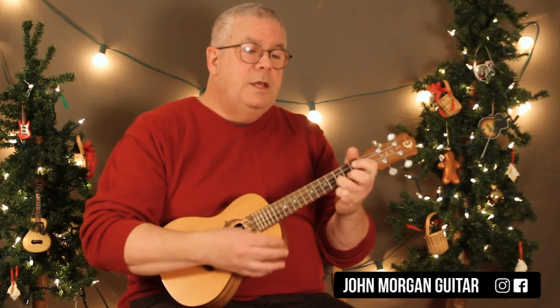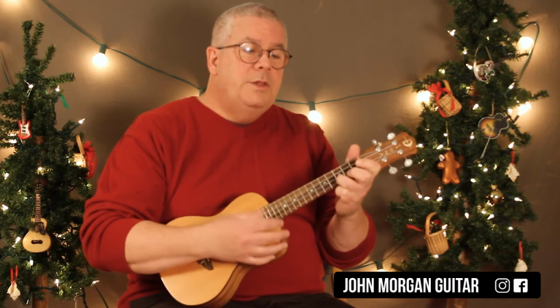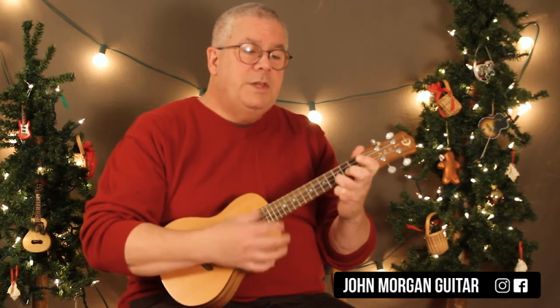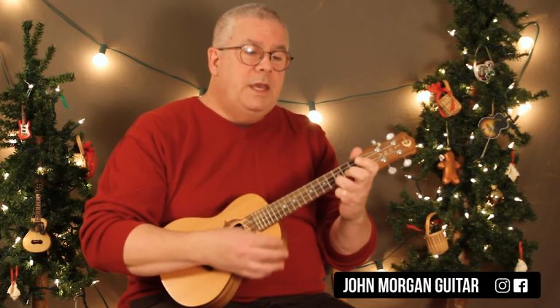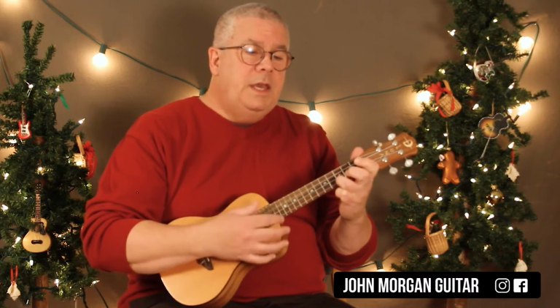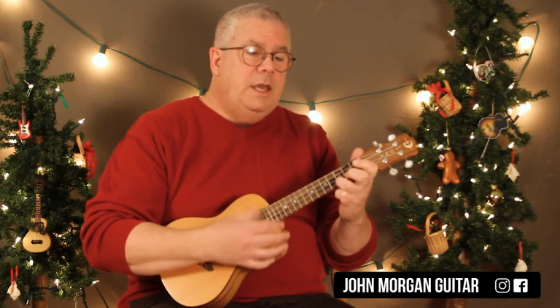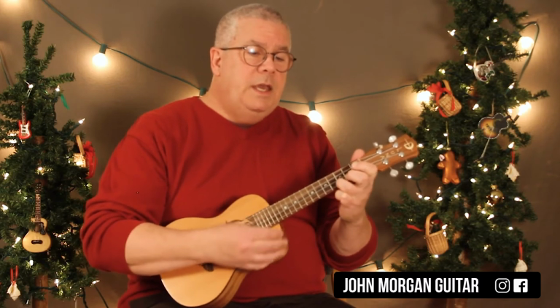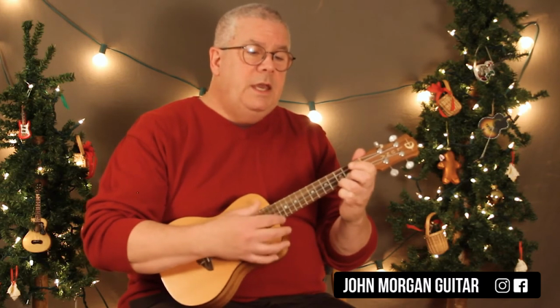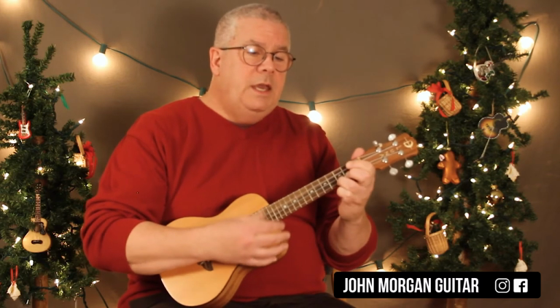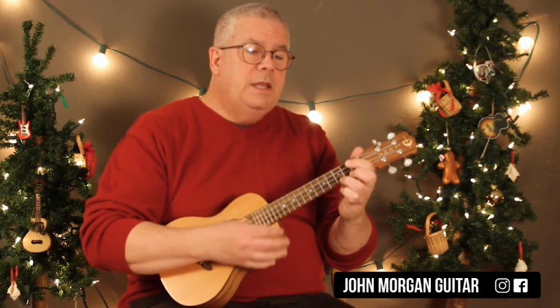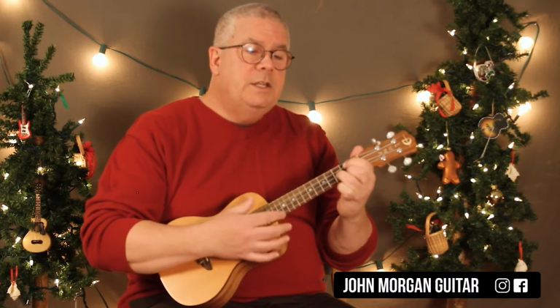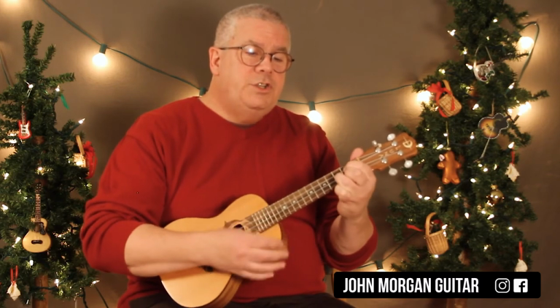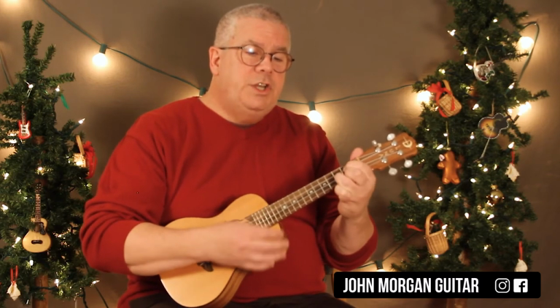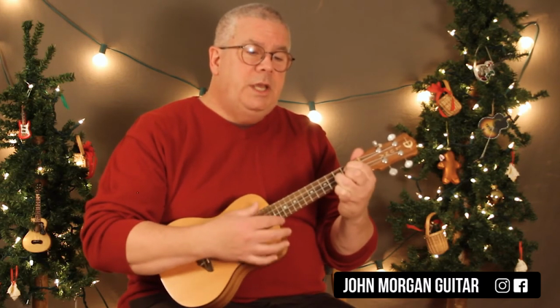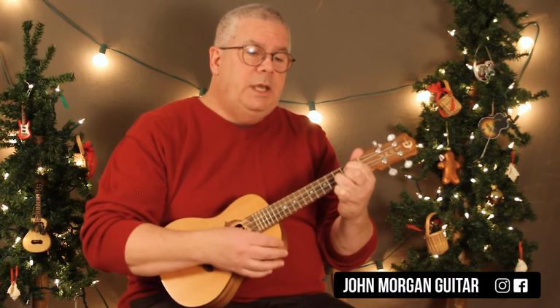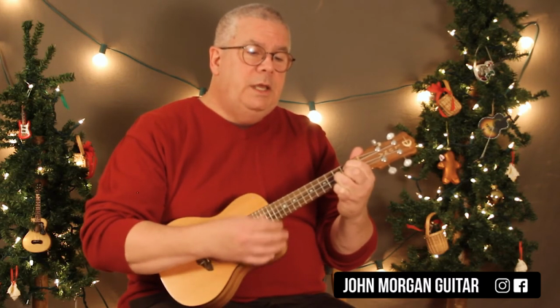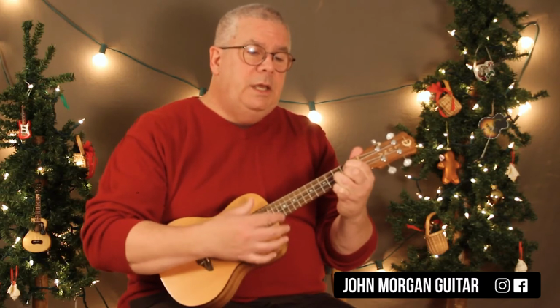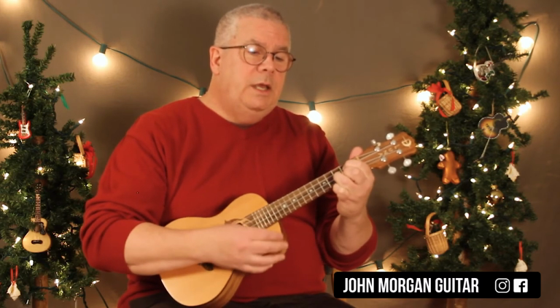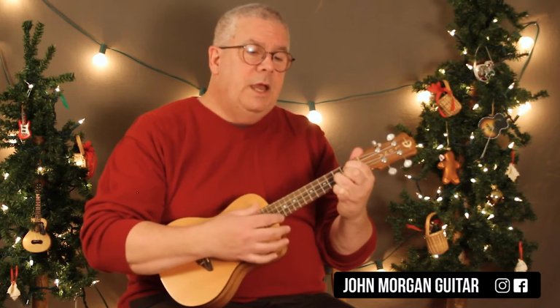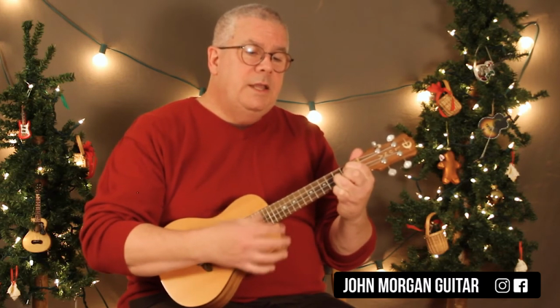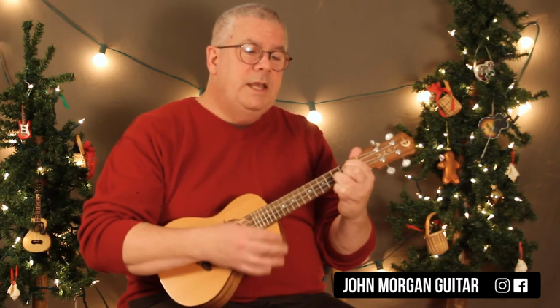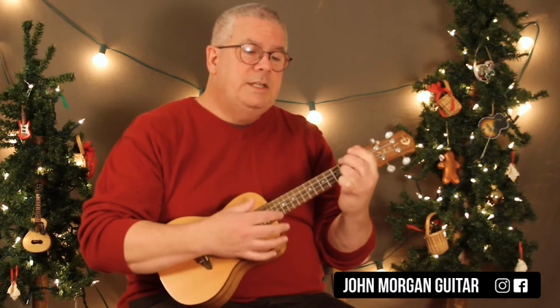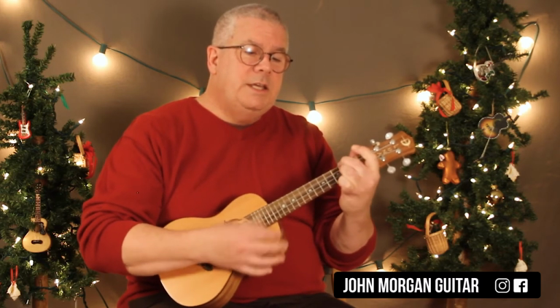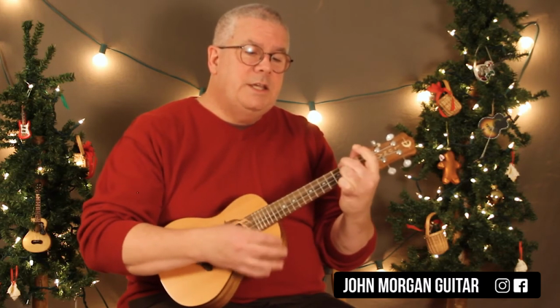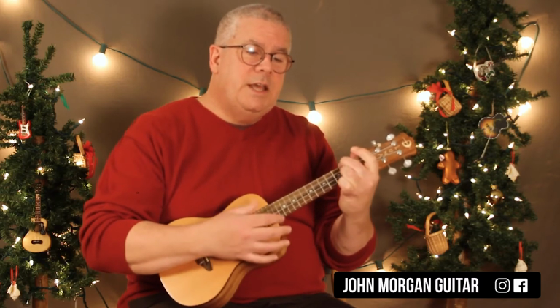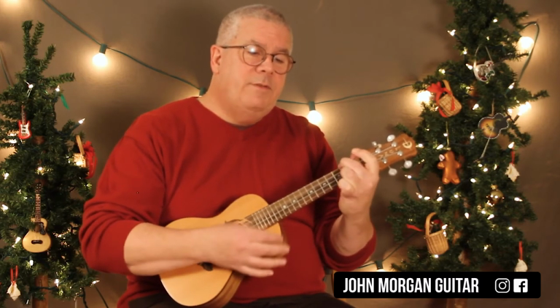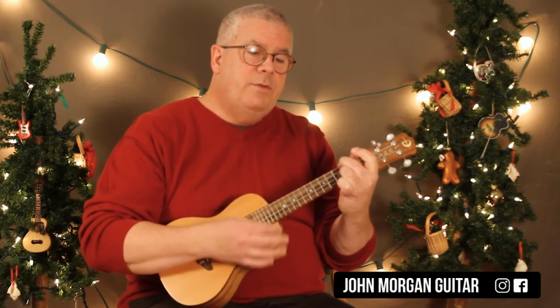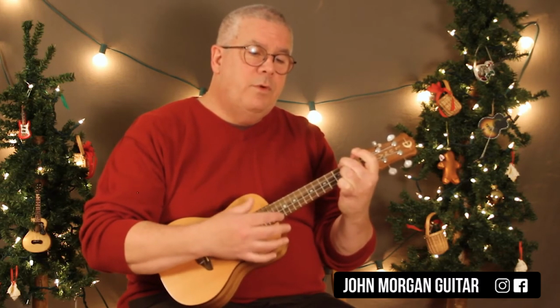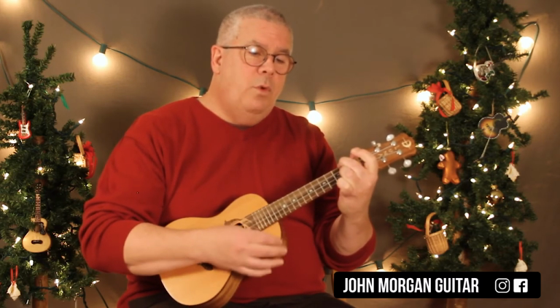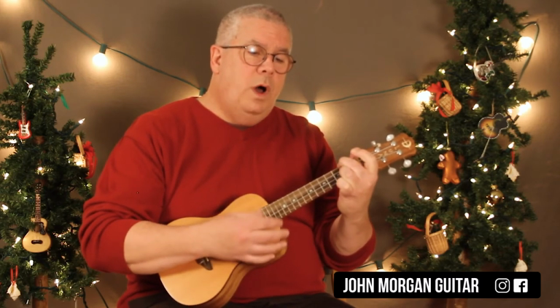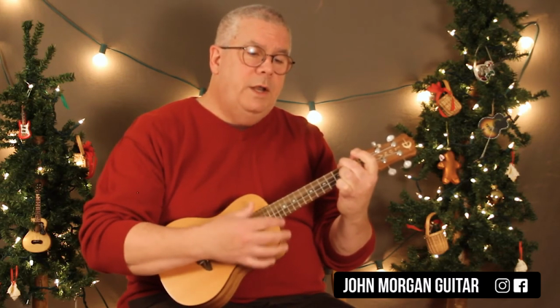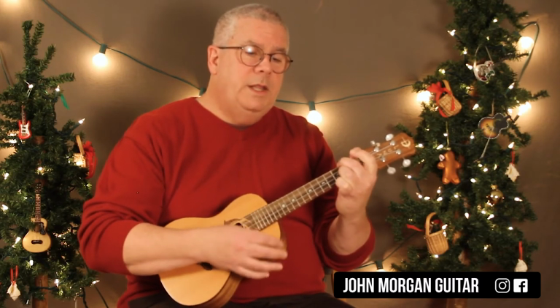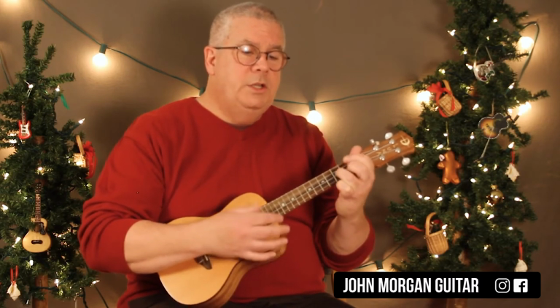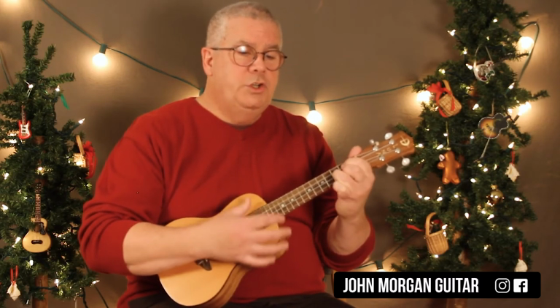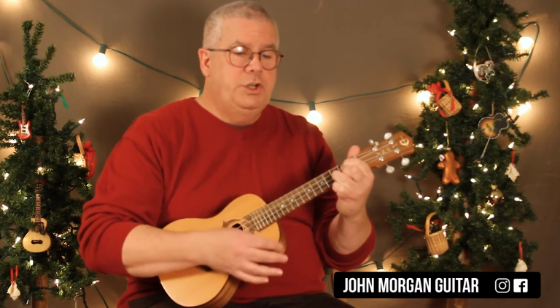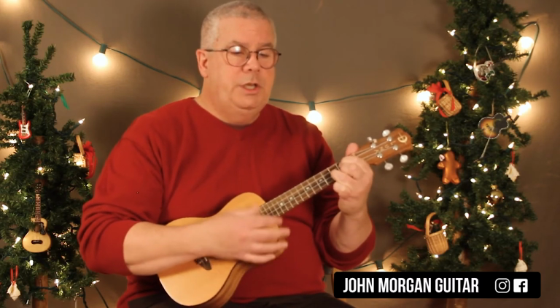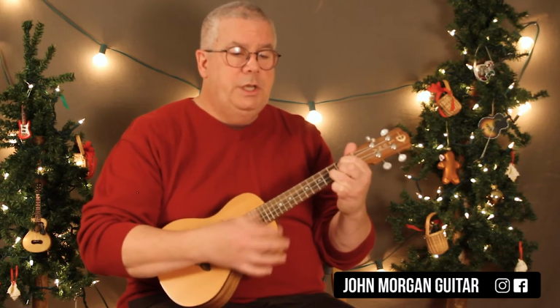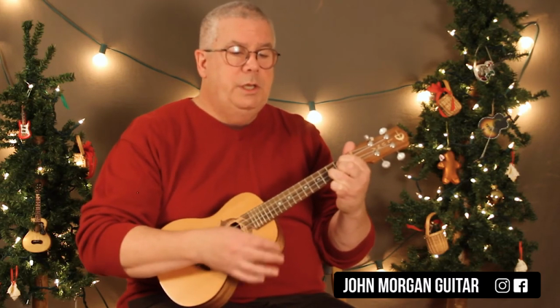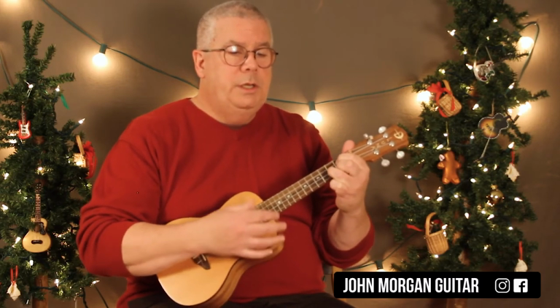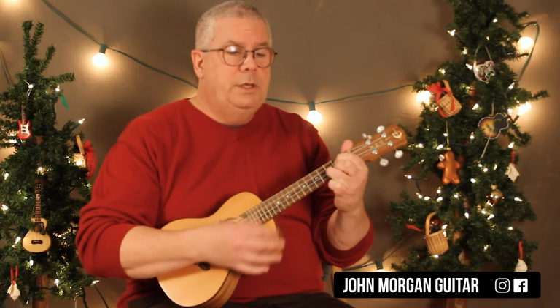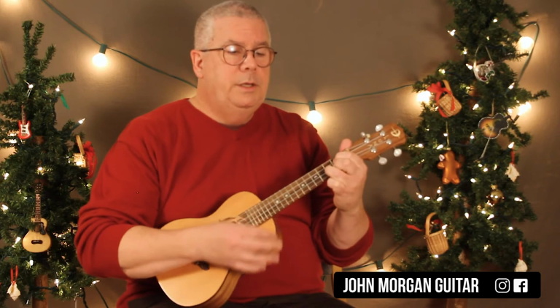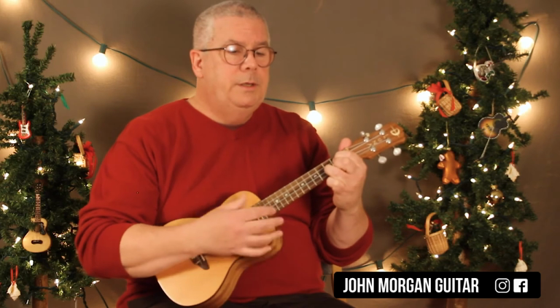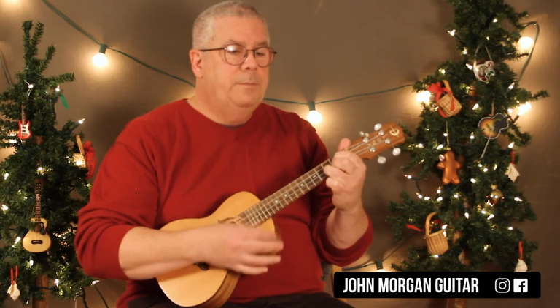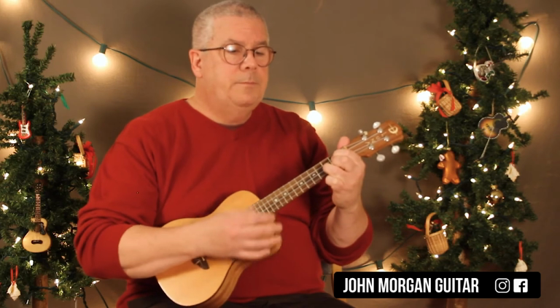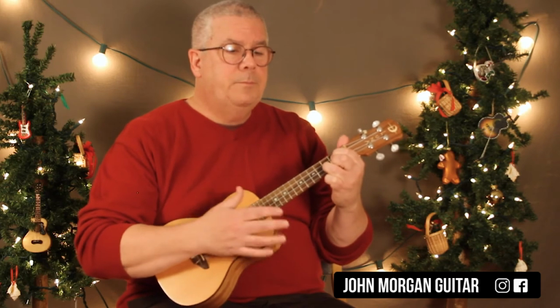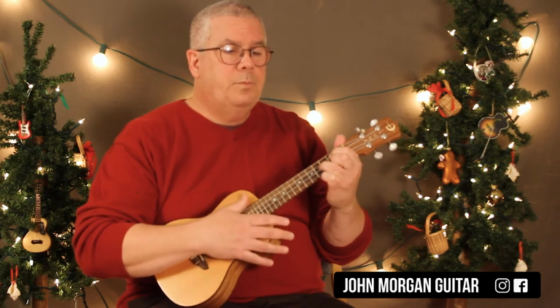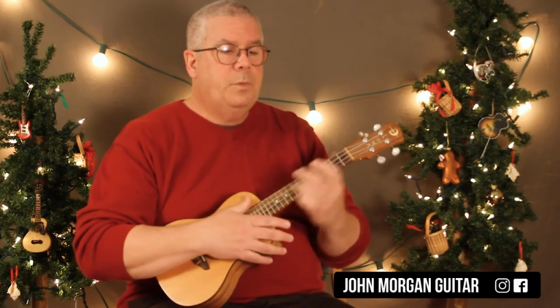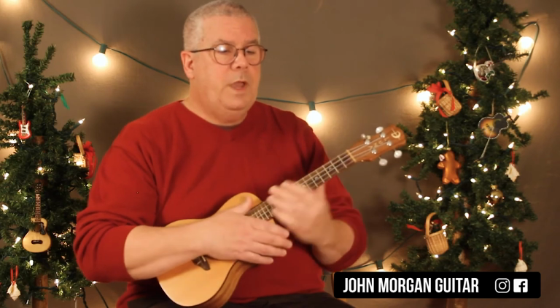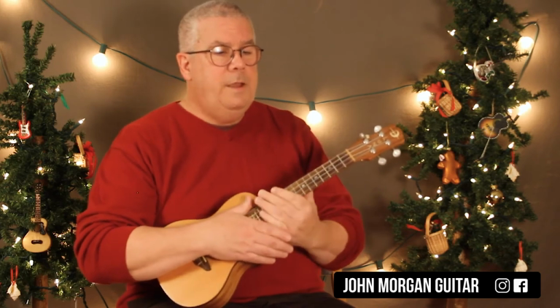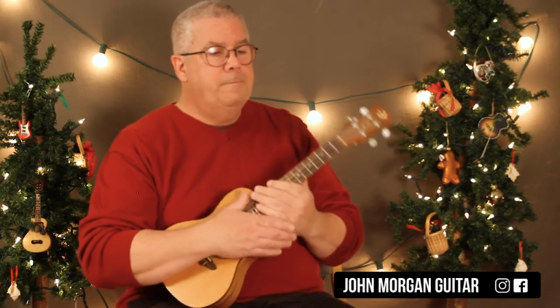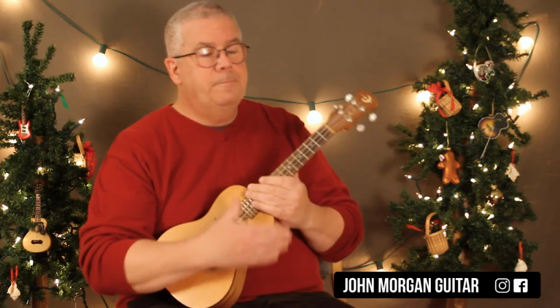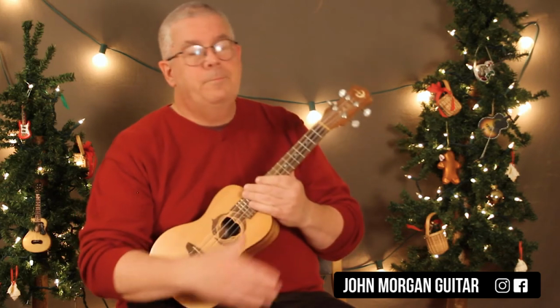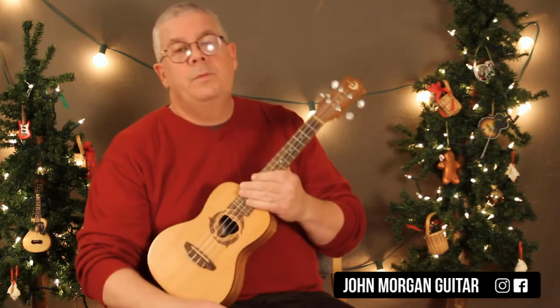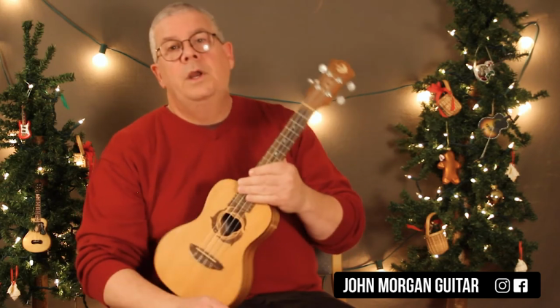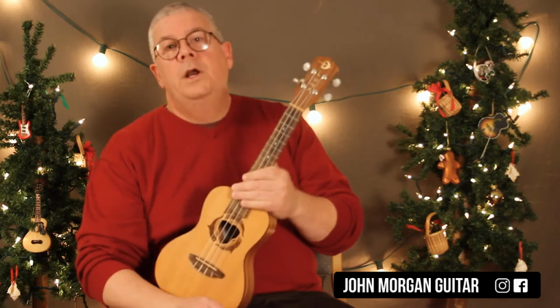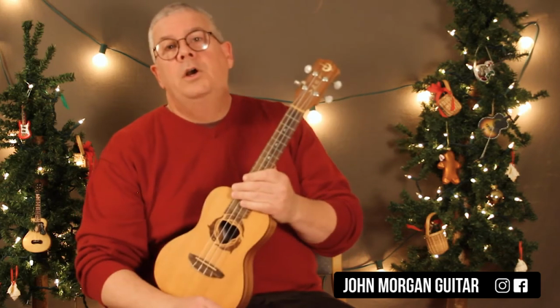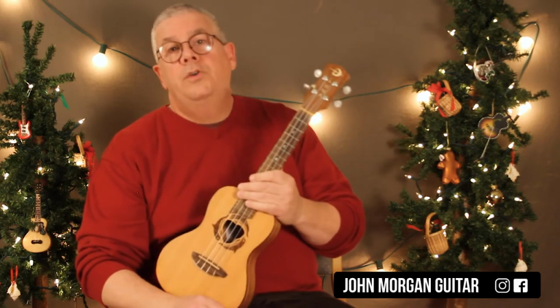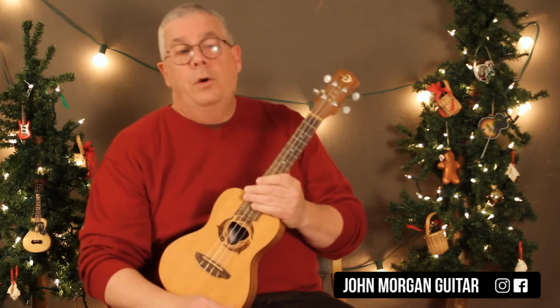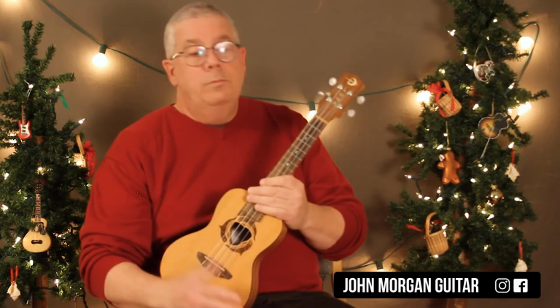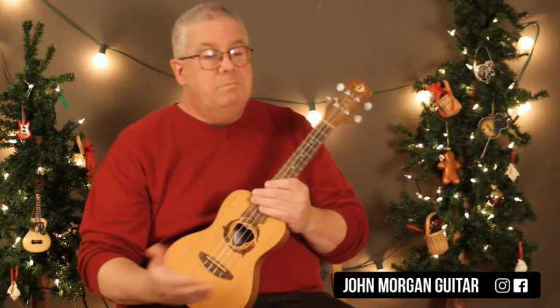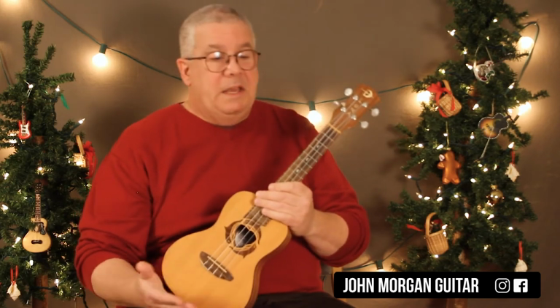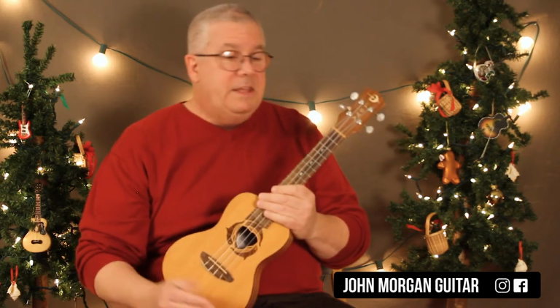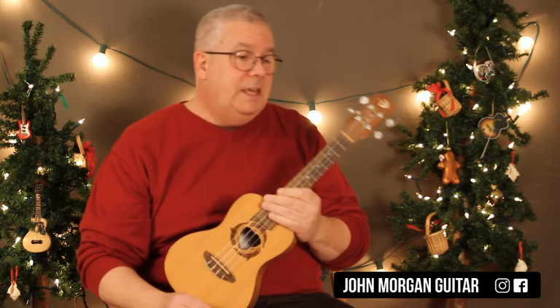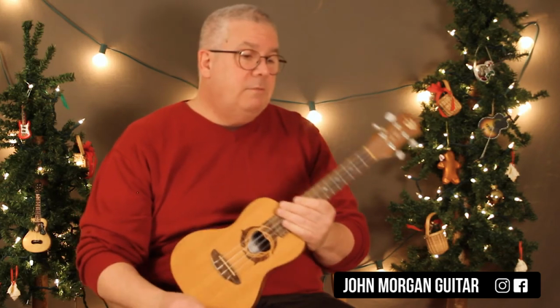C and then G, and then D7 for one and then G. Okay, so that's it.